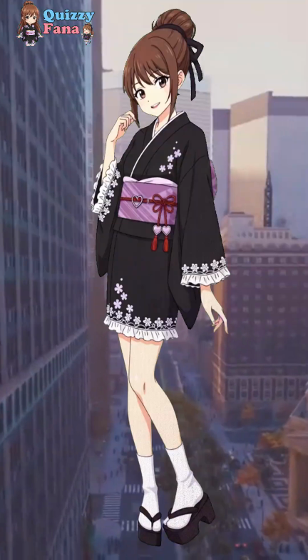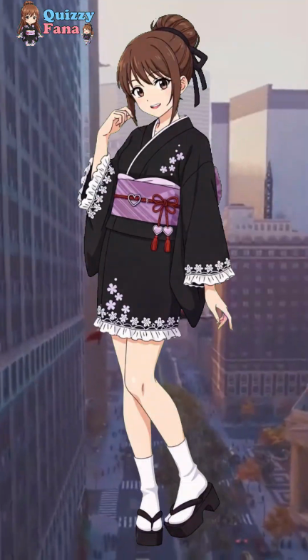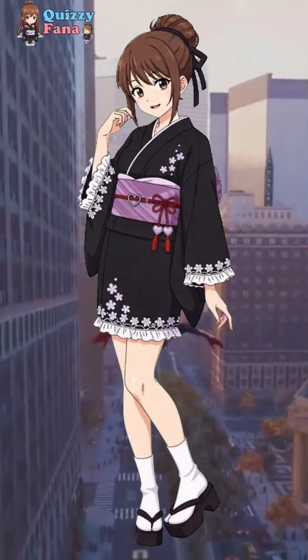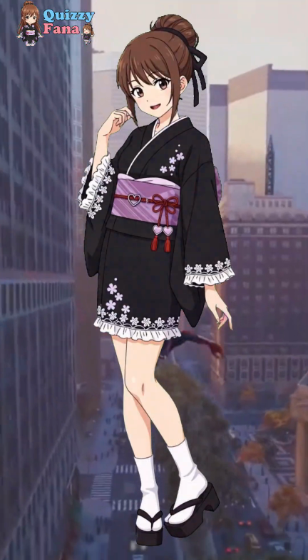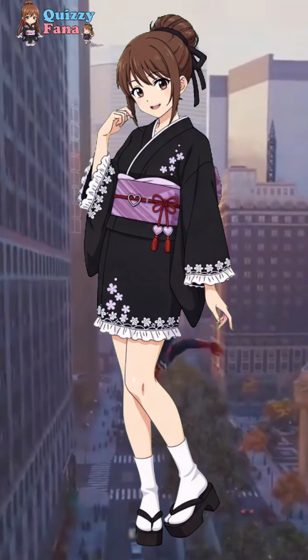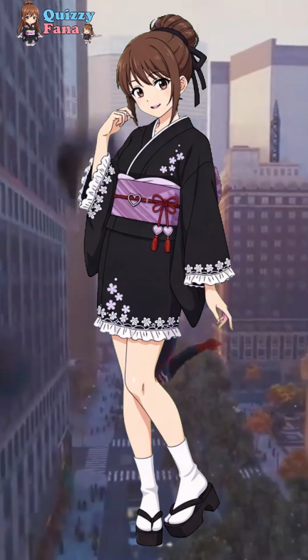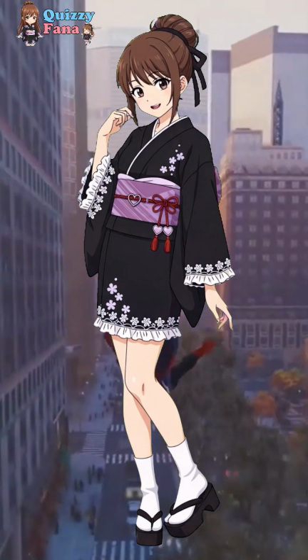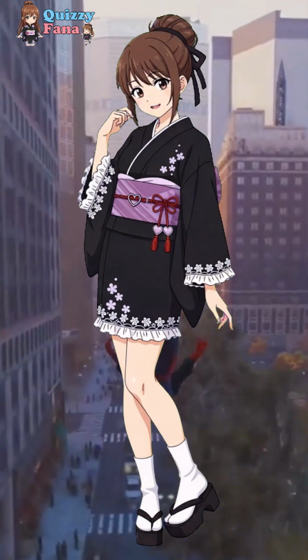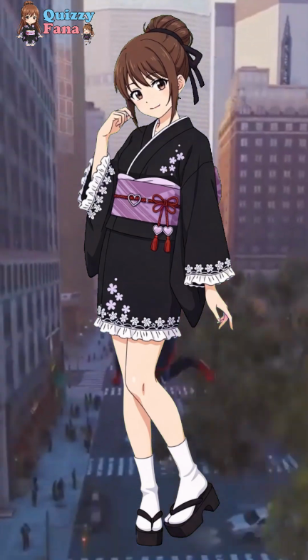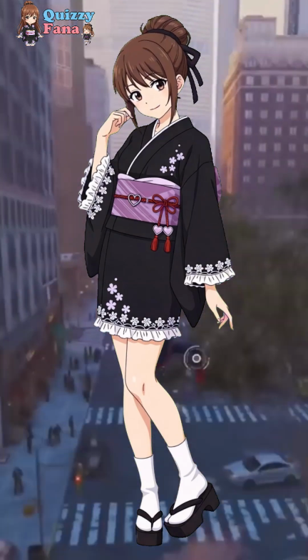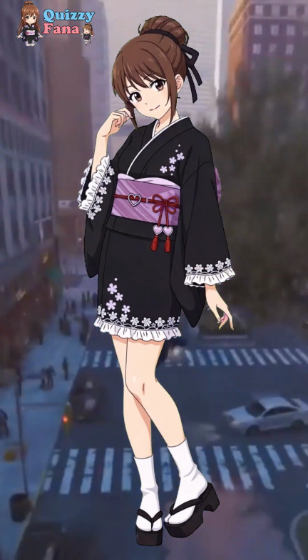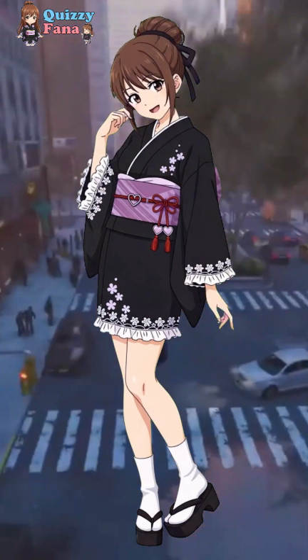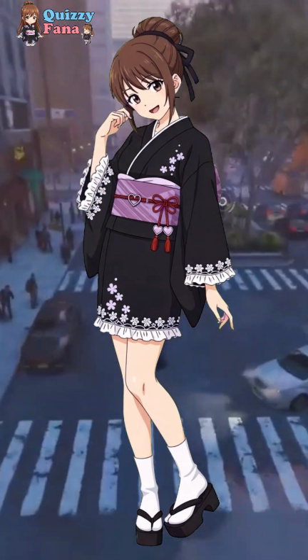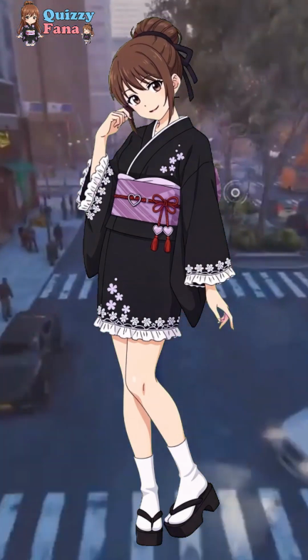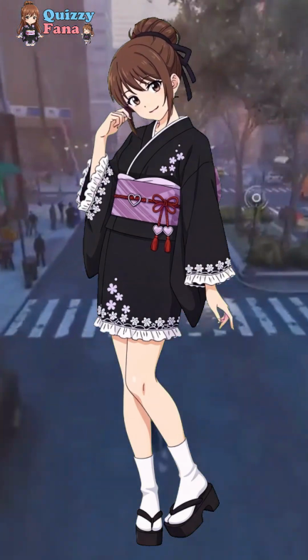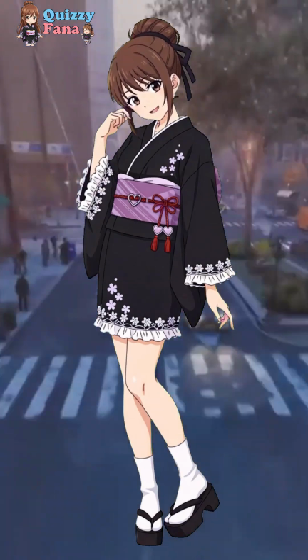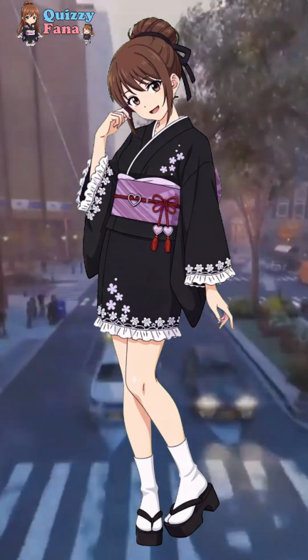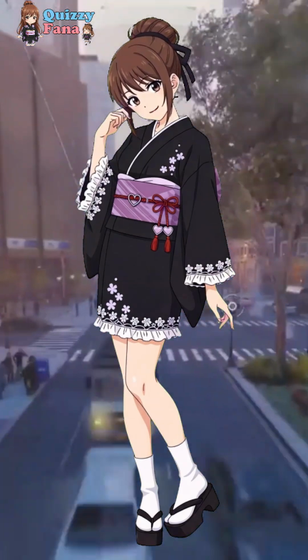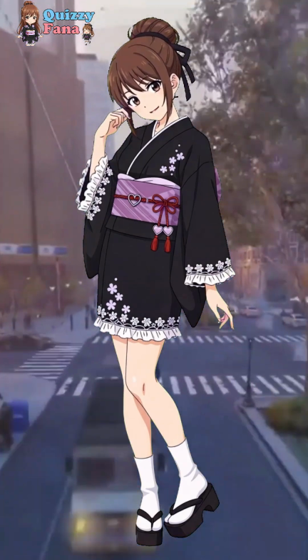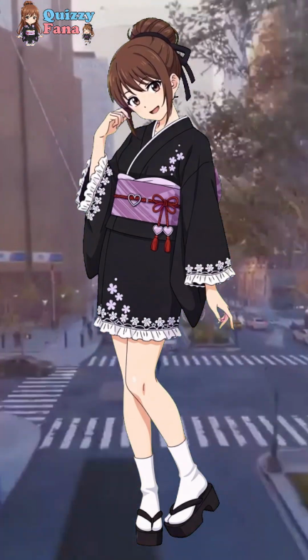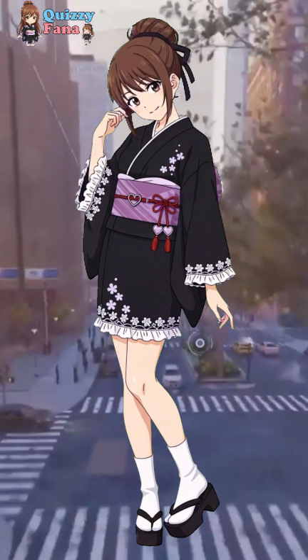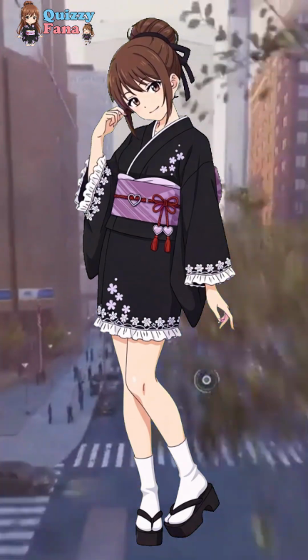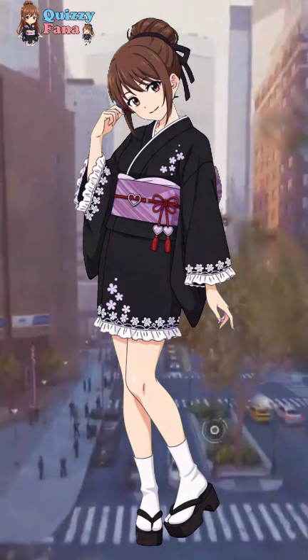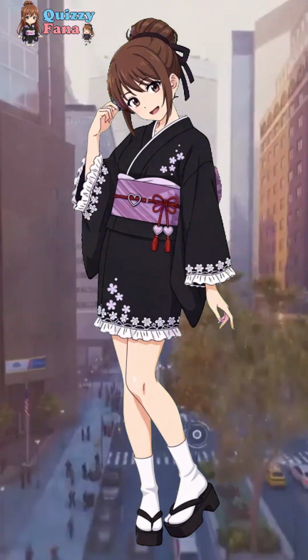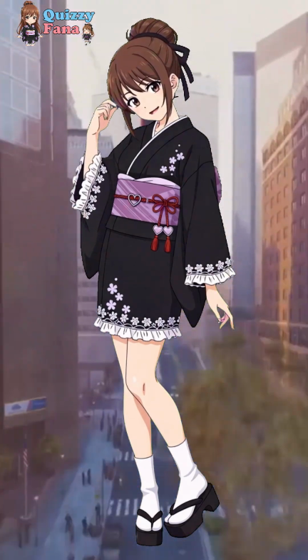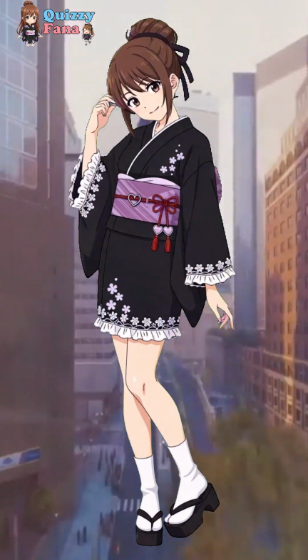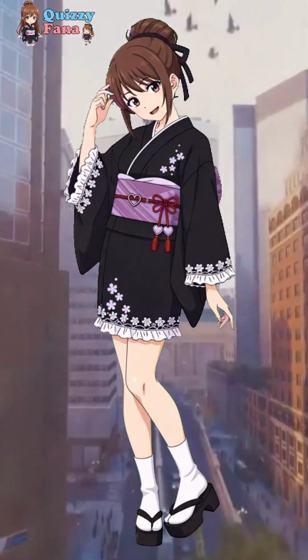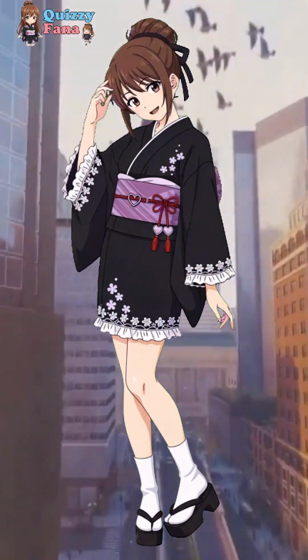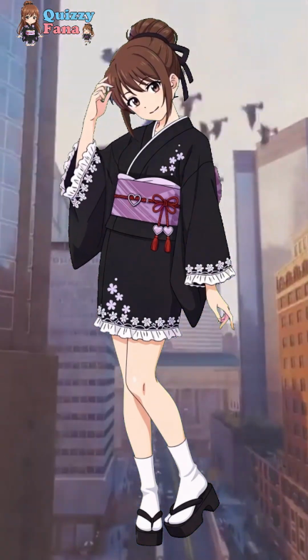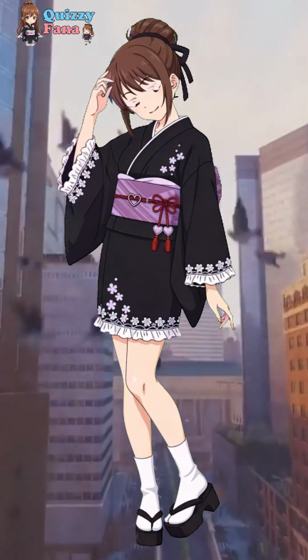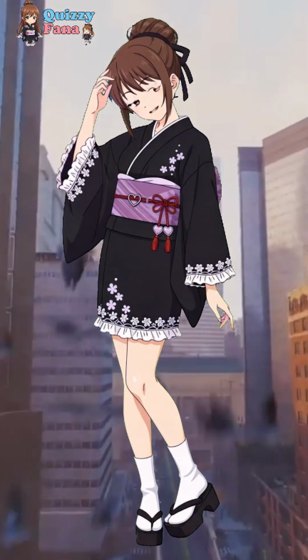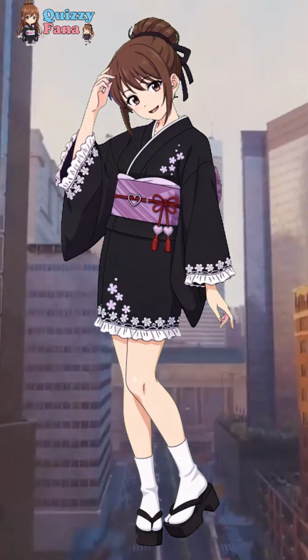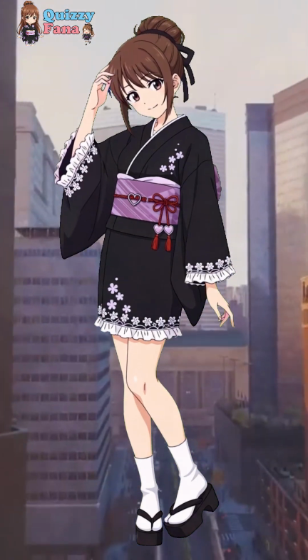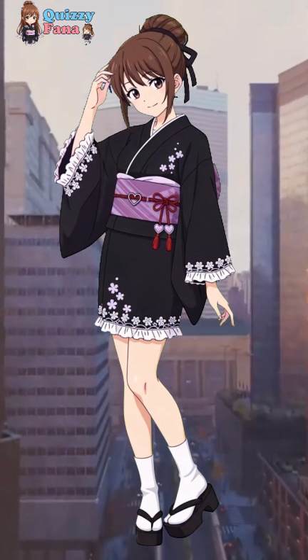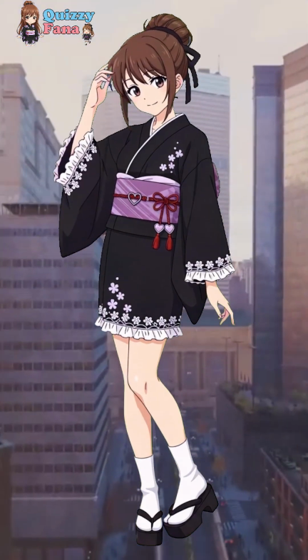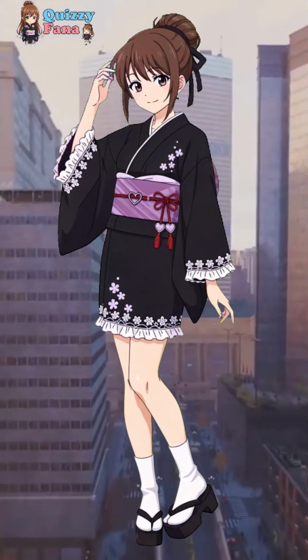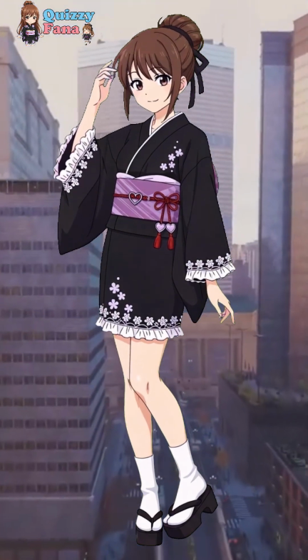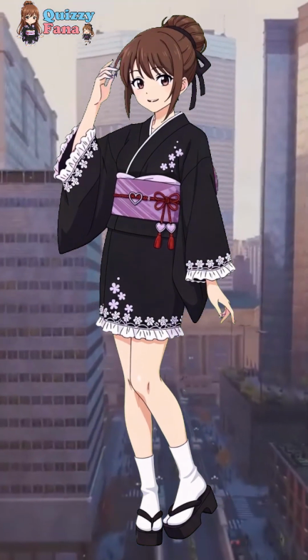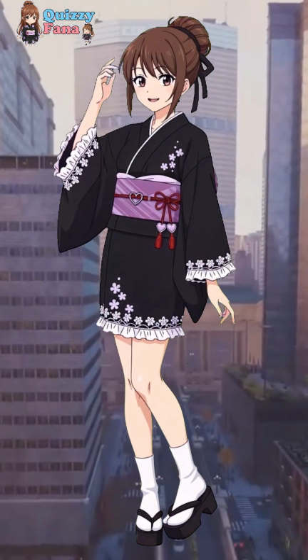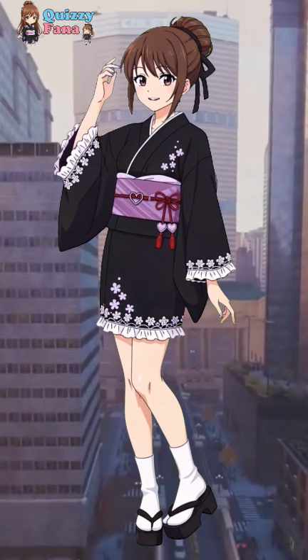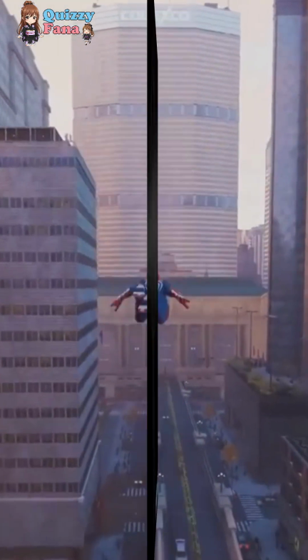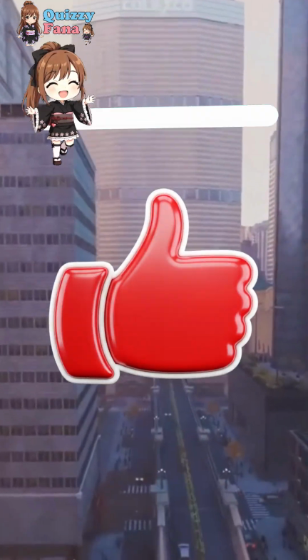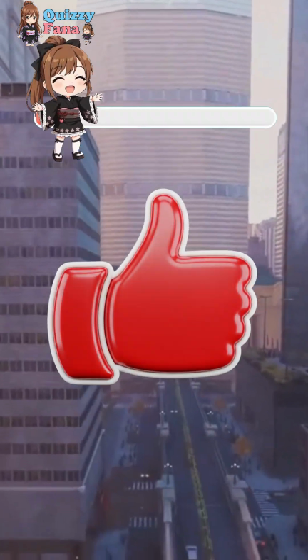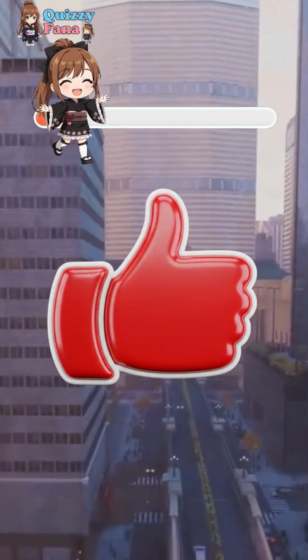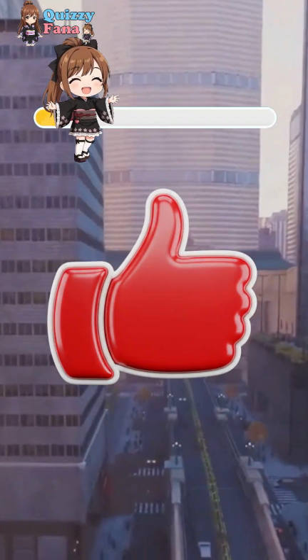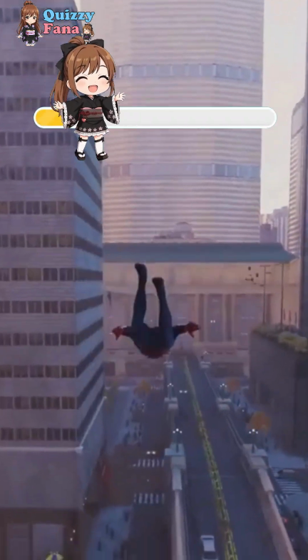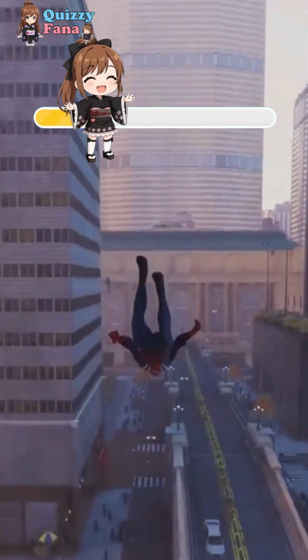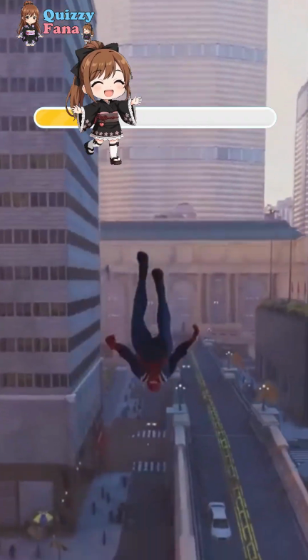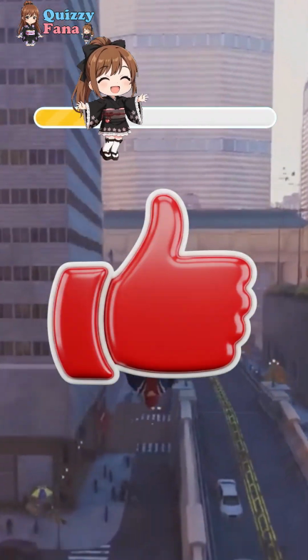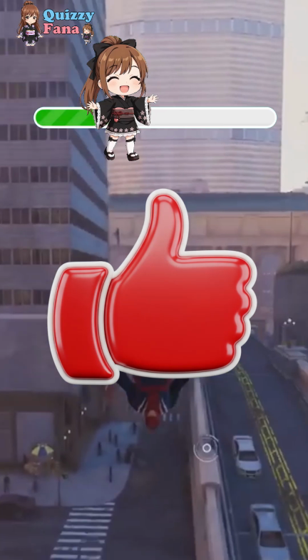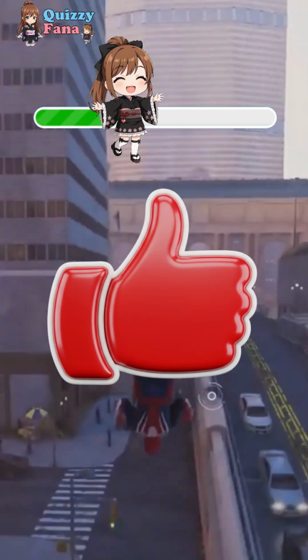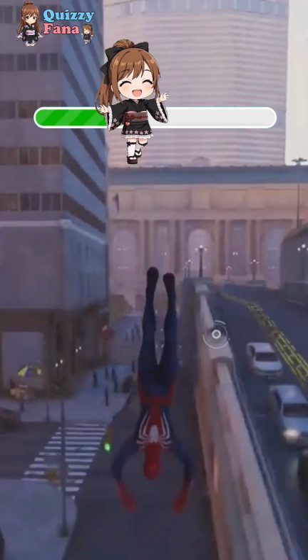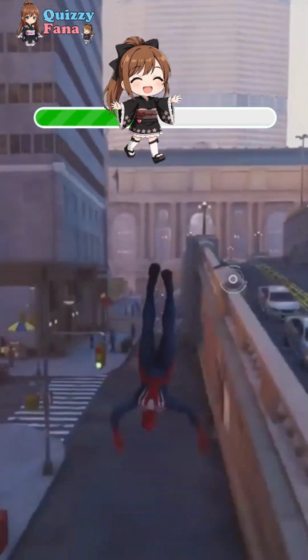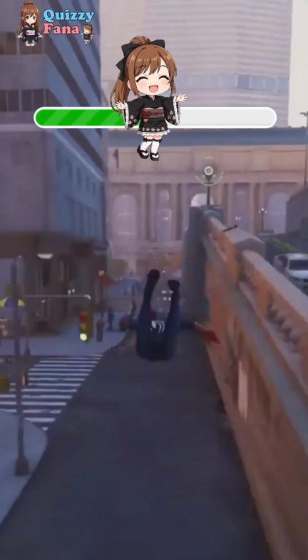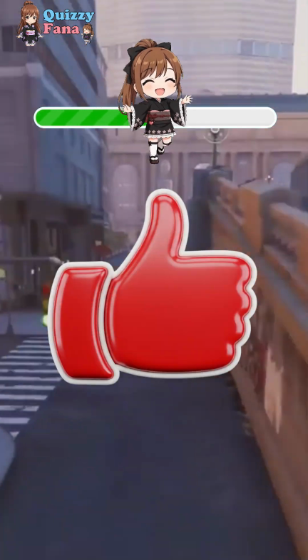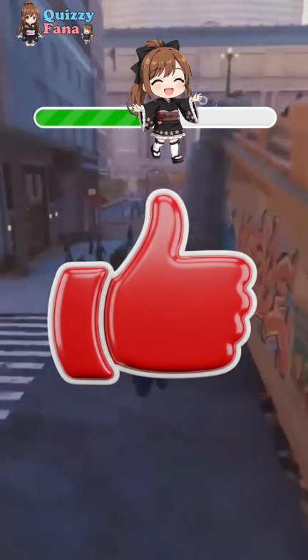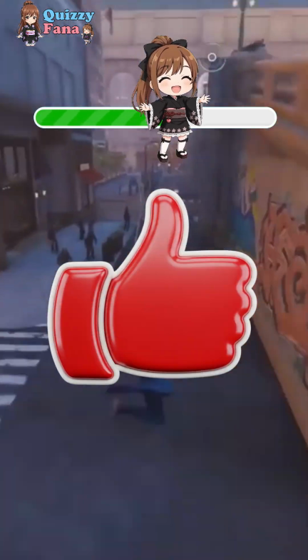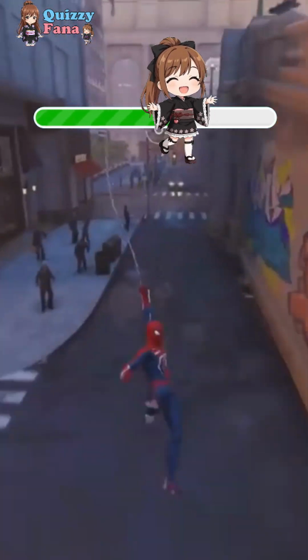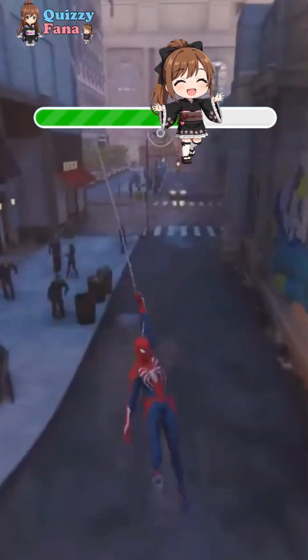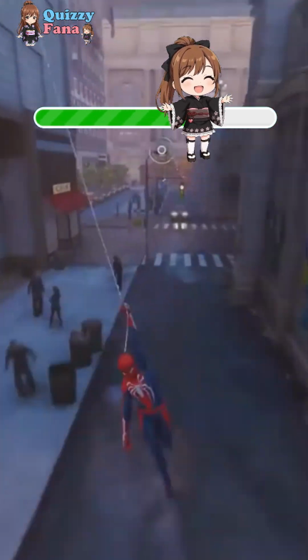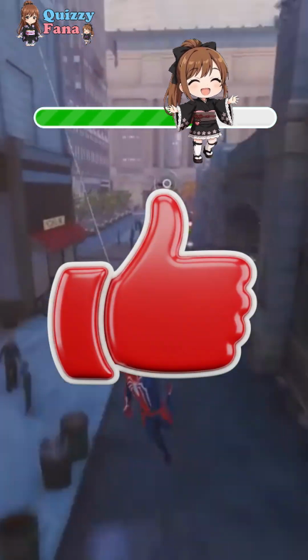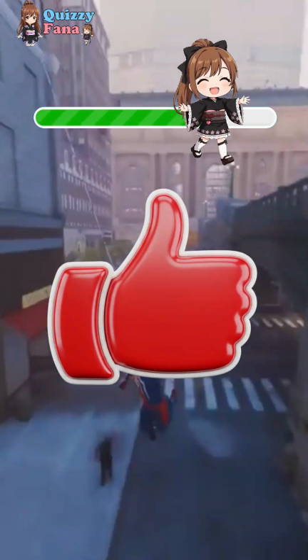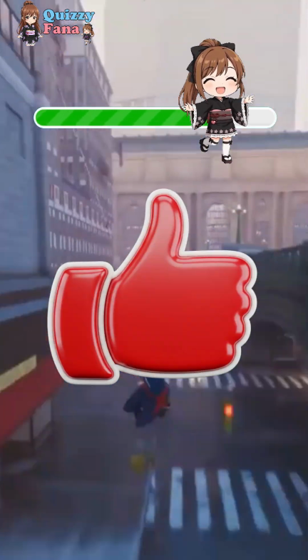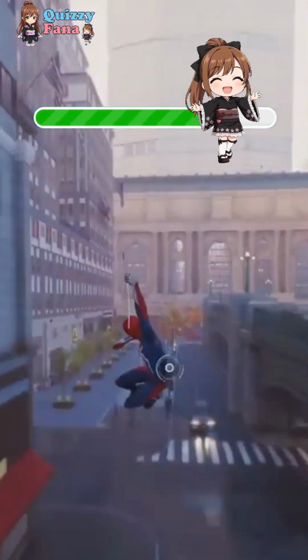If you got the first two questions right, give this video a like so Fana gets motivated to make more content!